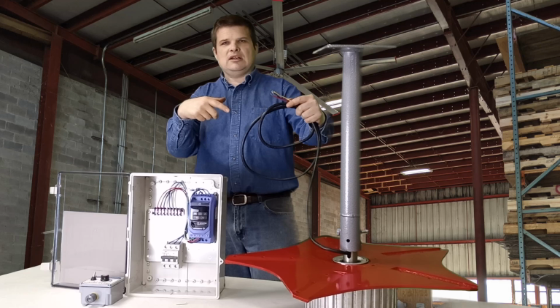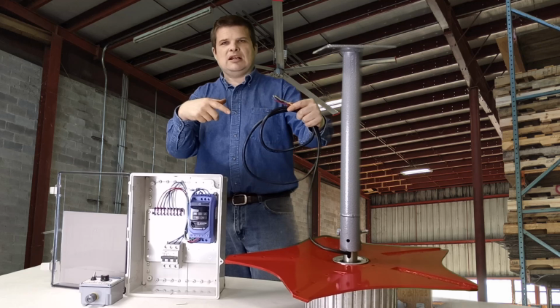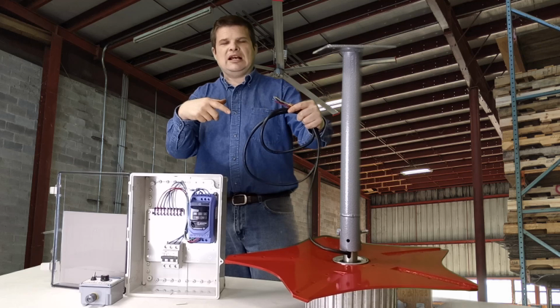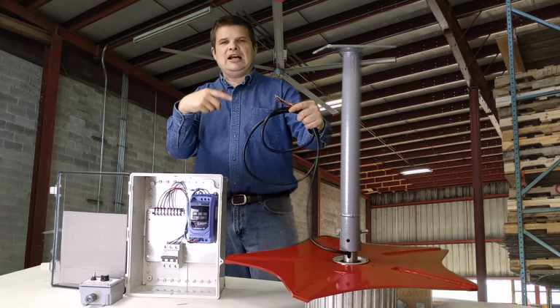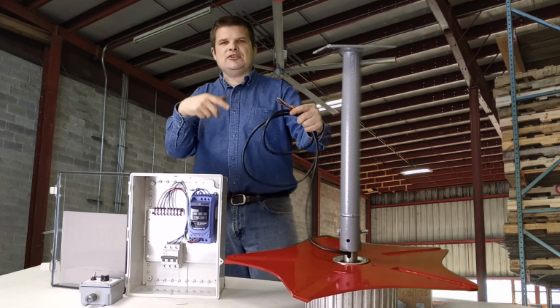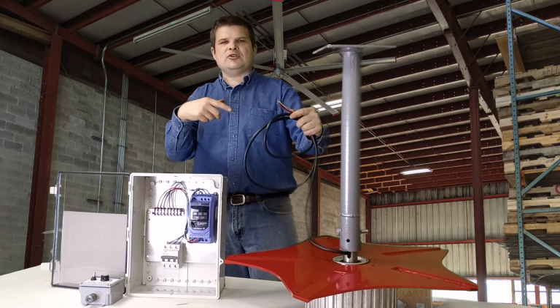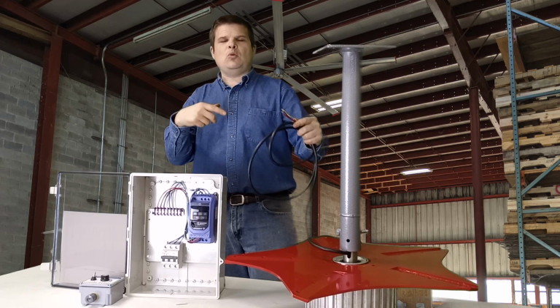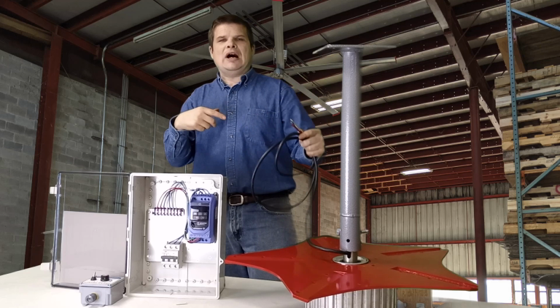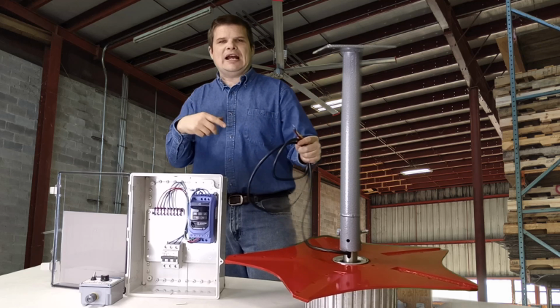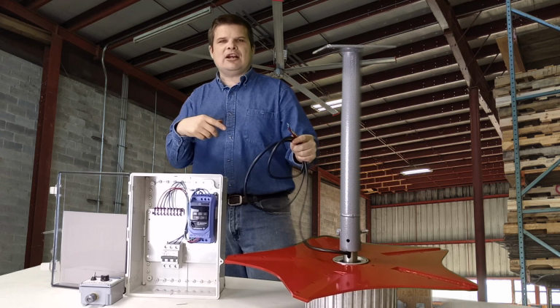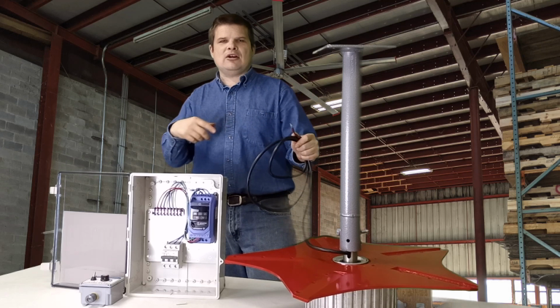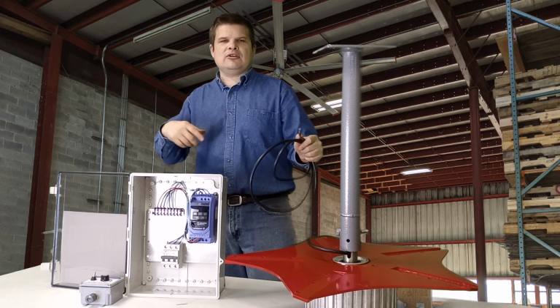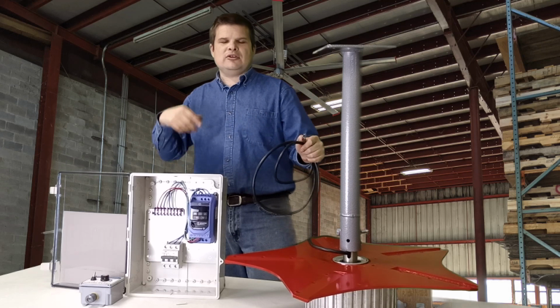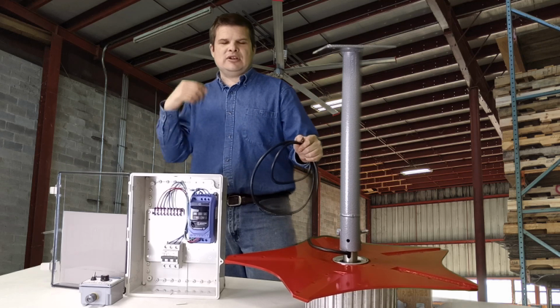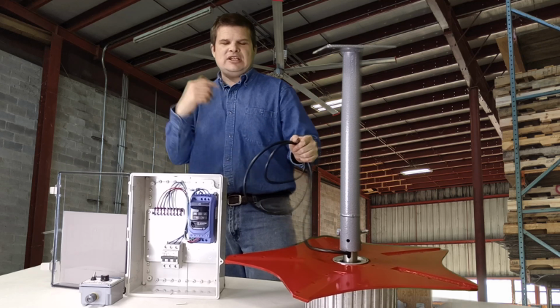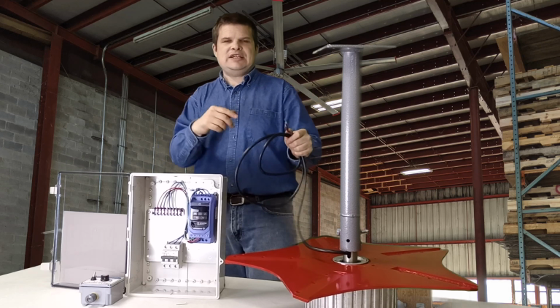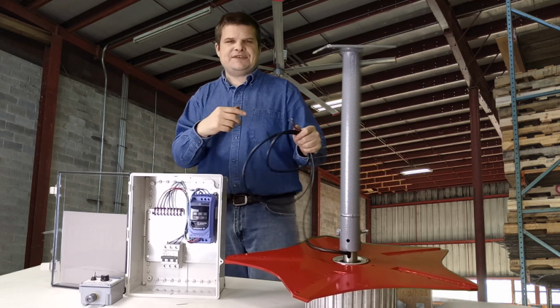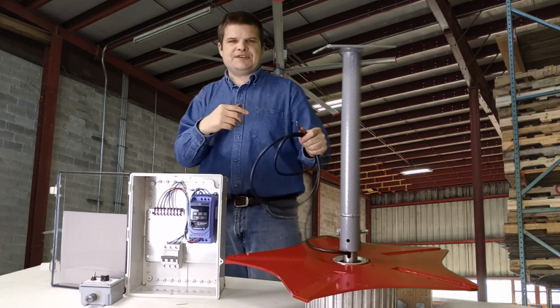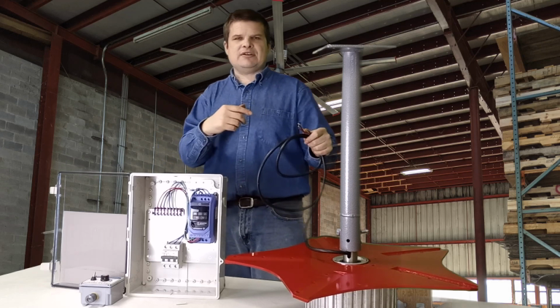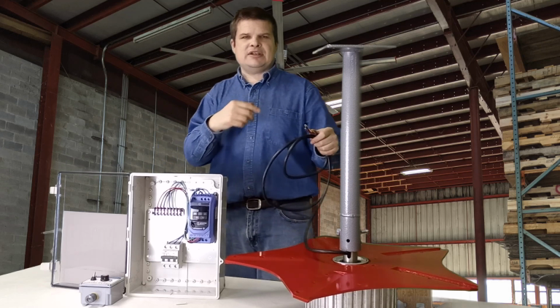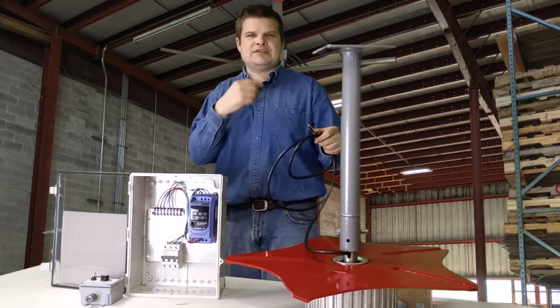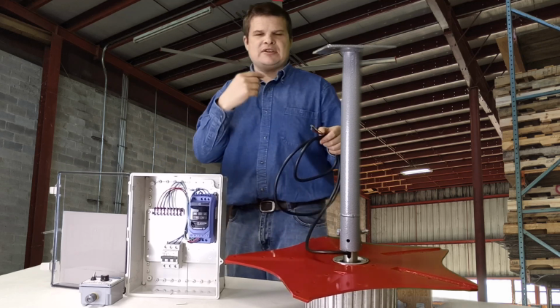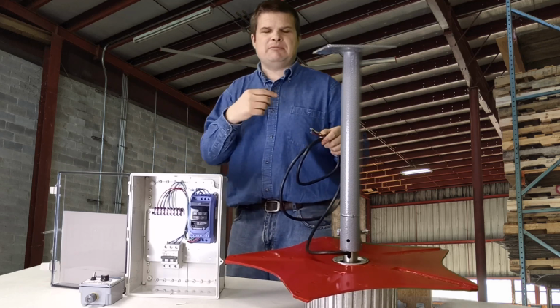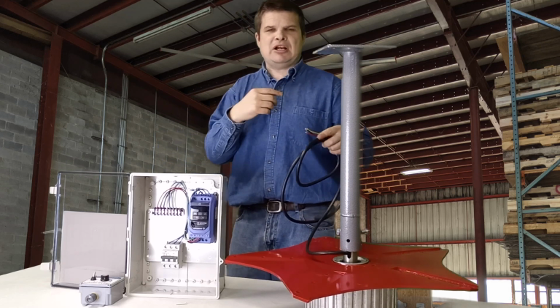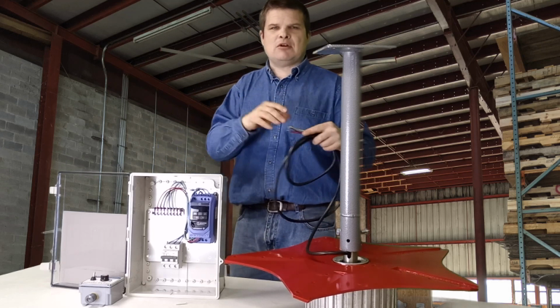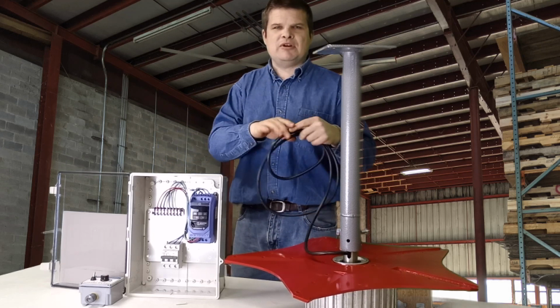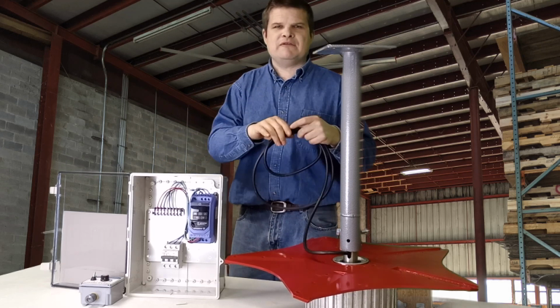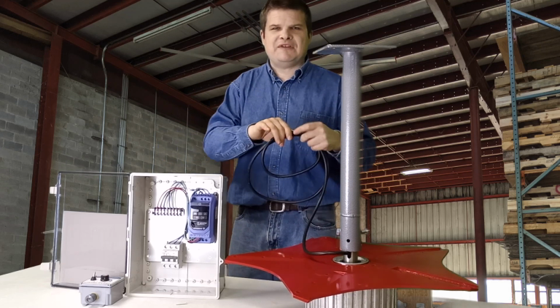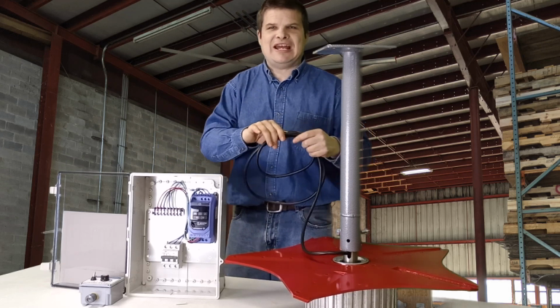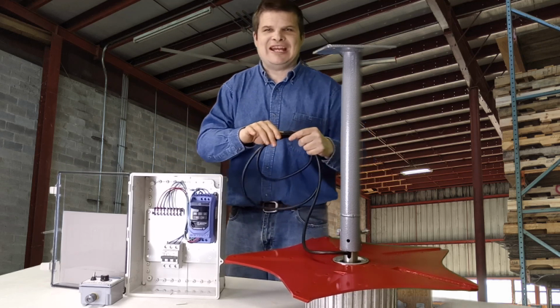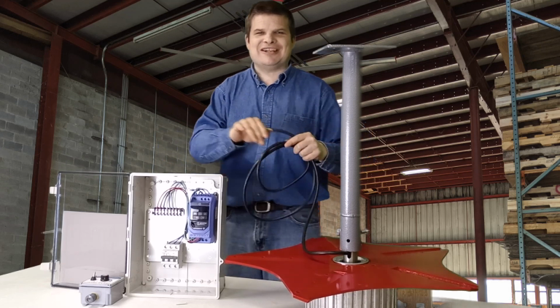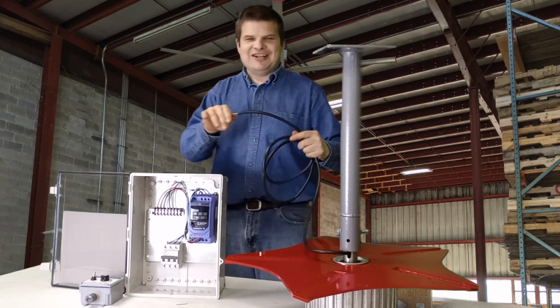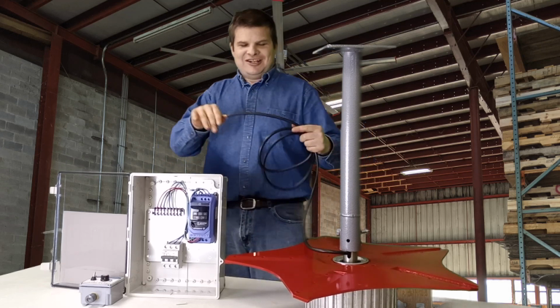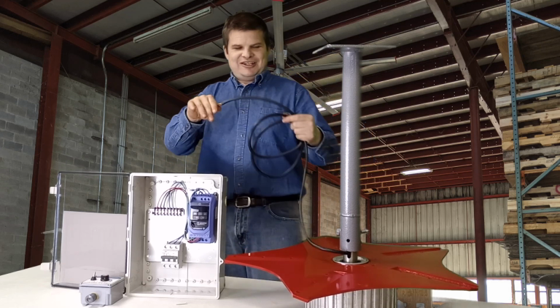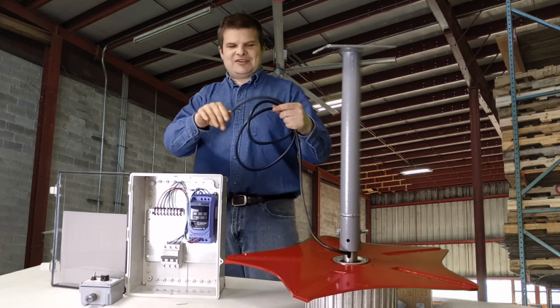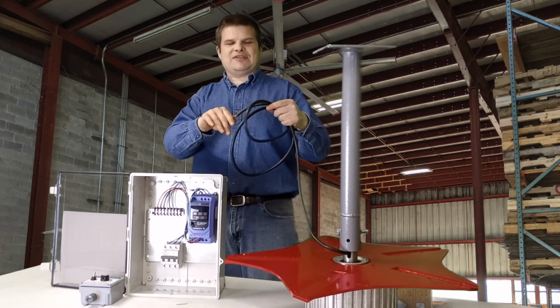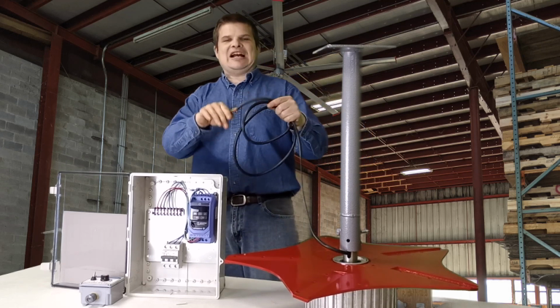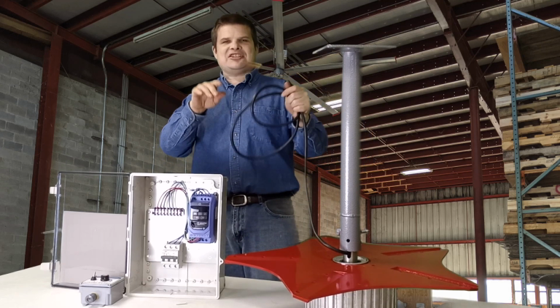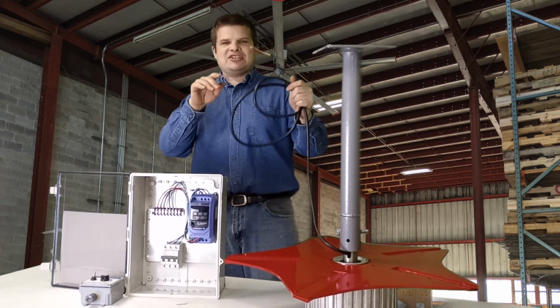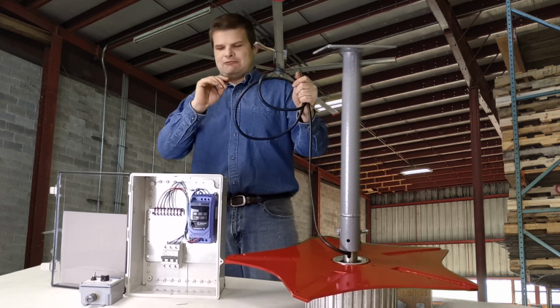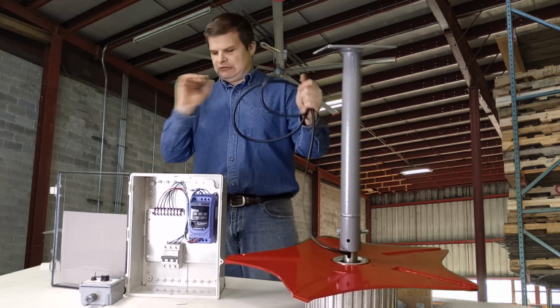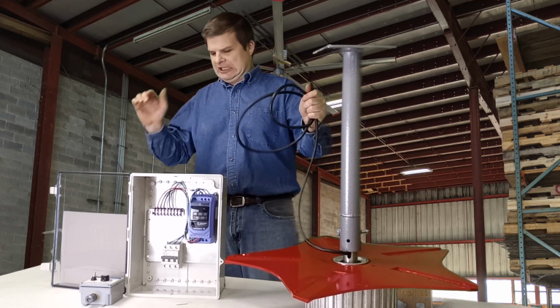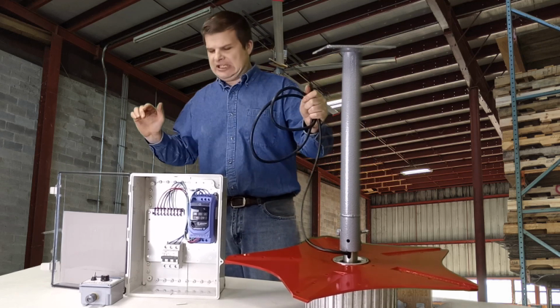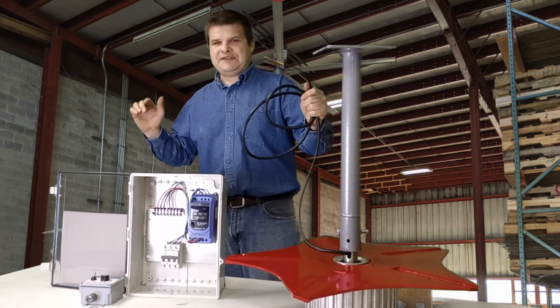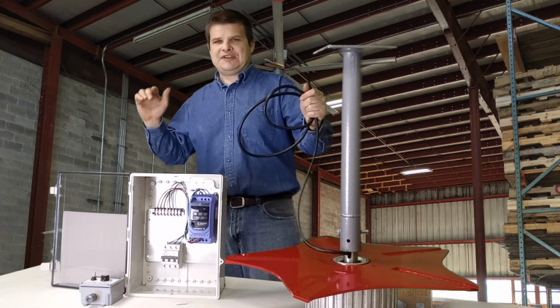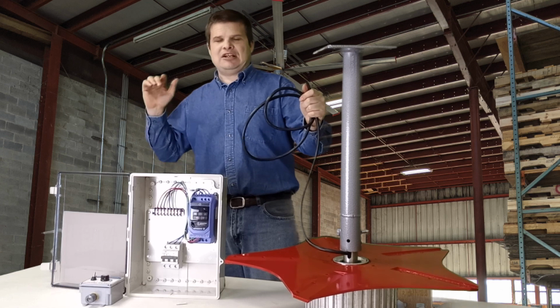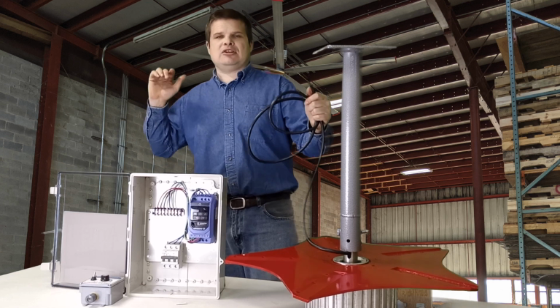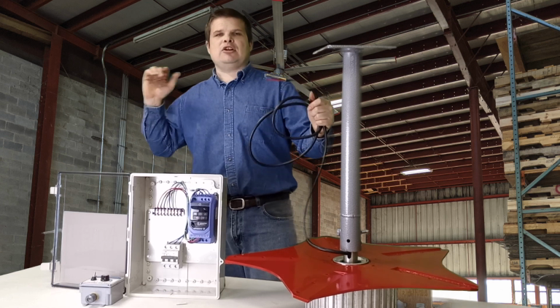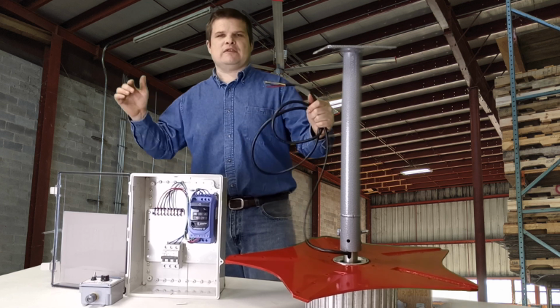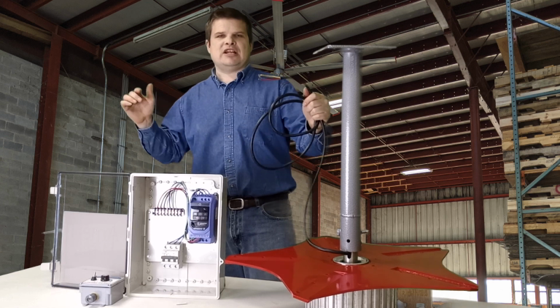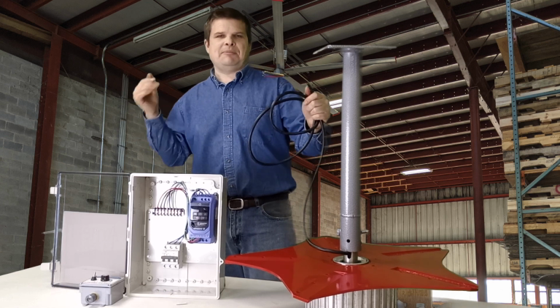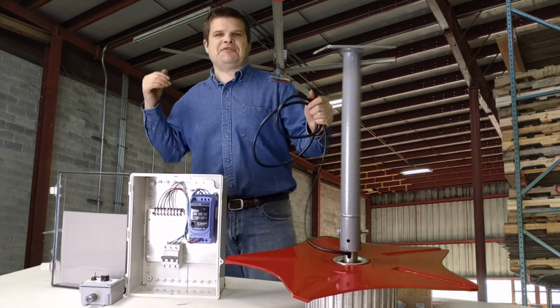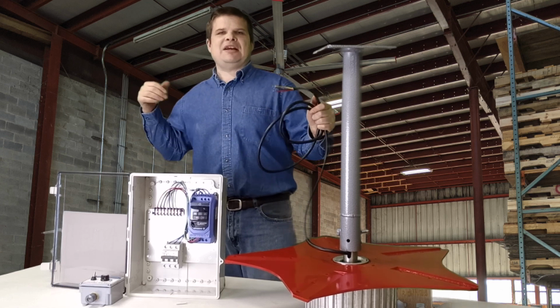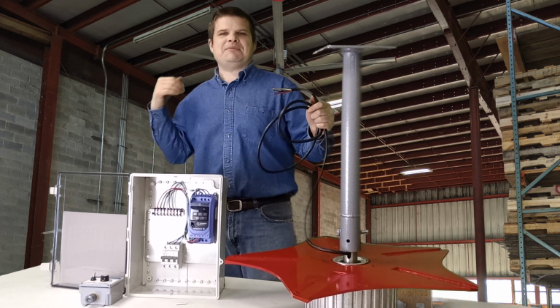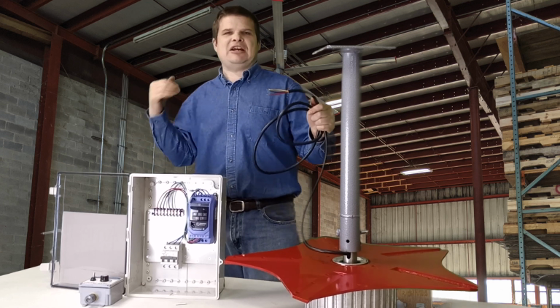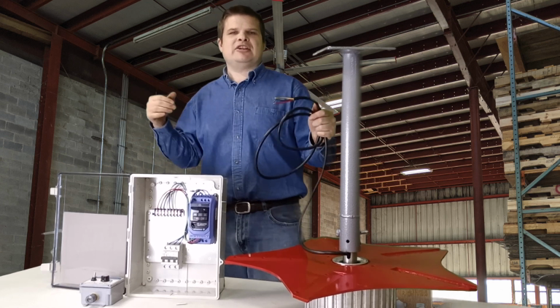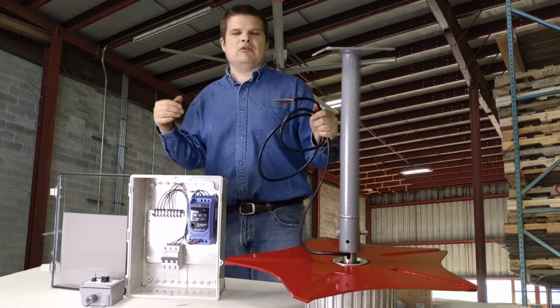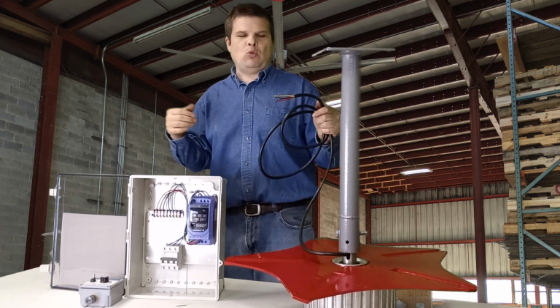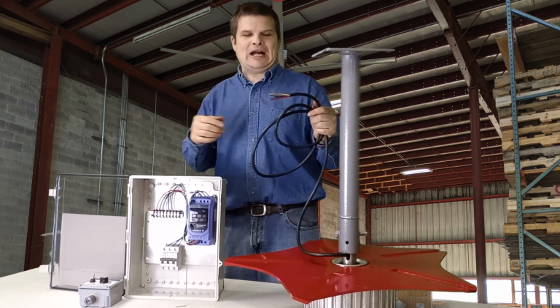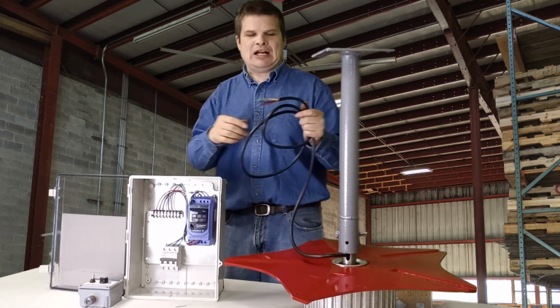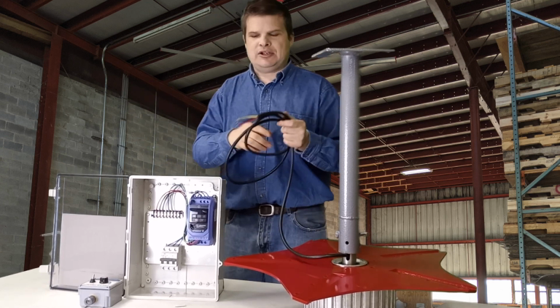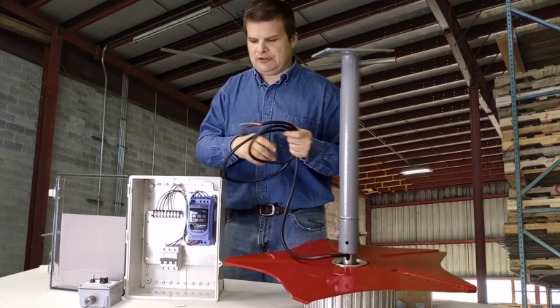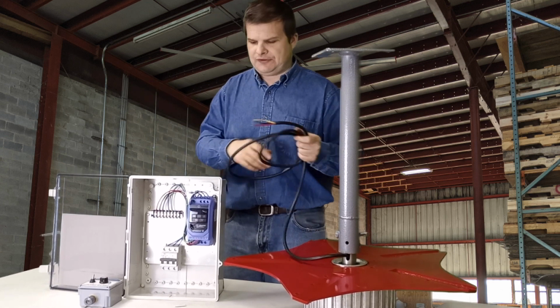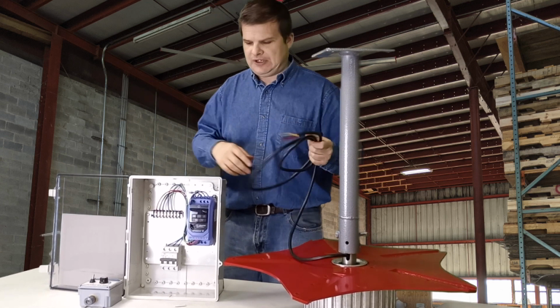How to wire your E-Series Amerowind fan. It's actually really easy and I'll go over a couple of steps on how you can wire it yourself.